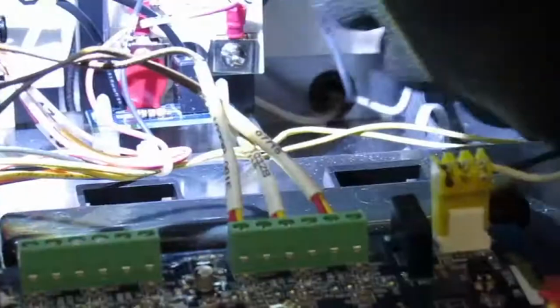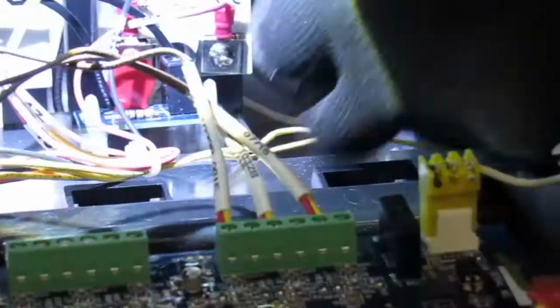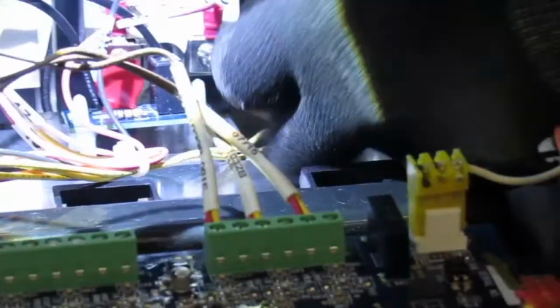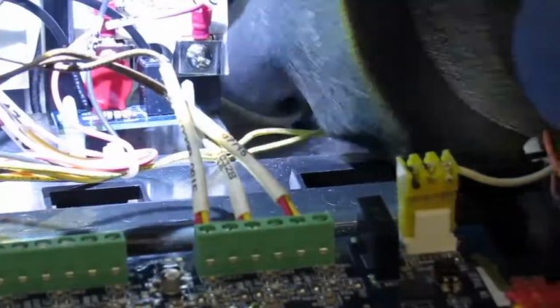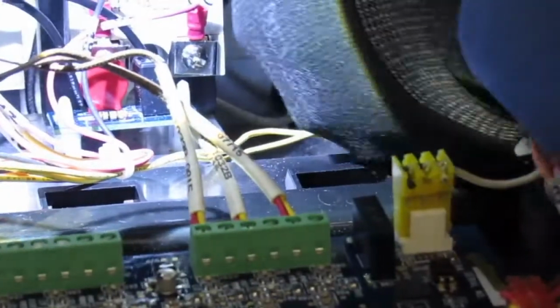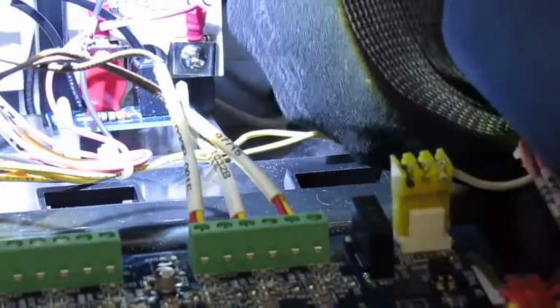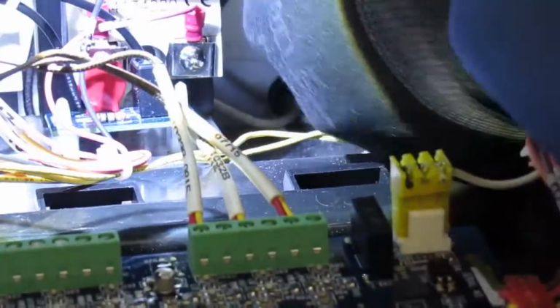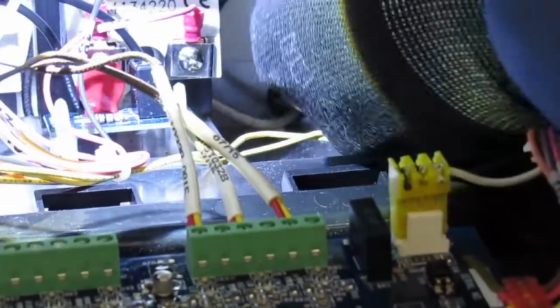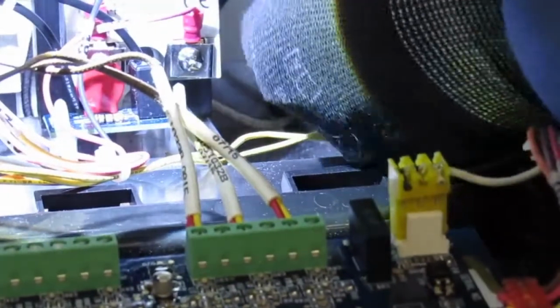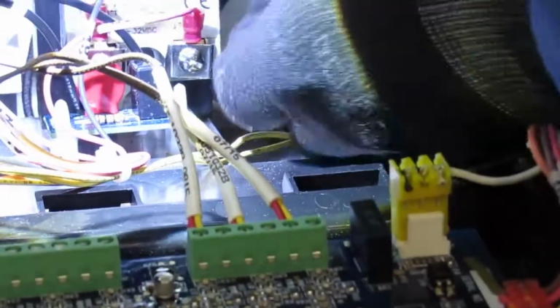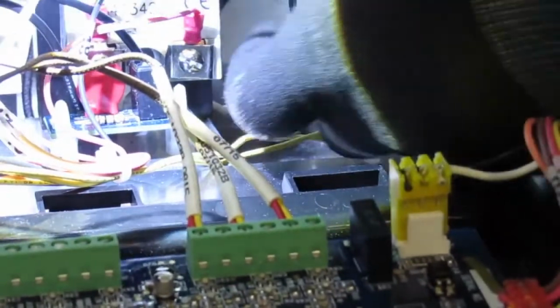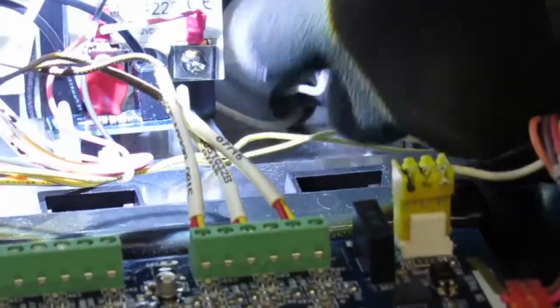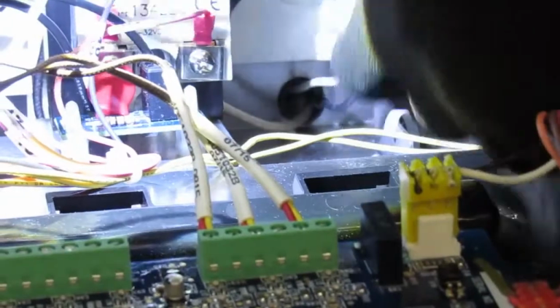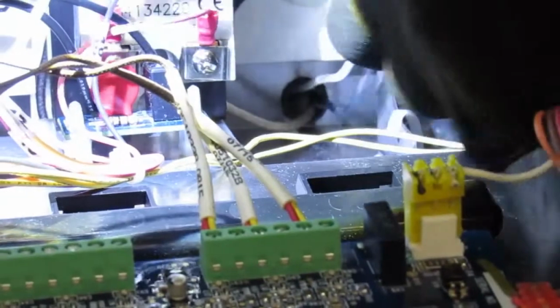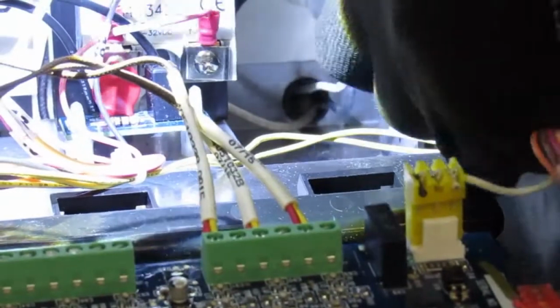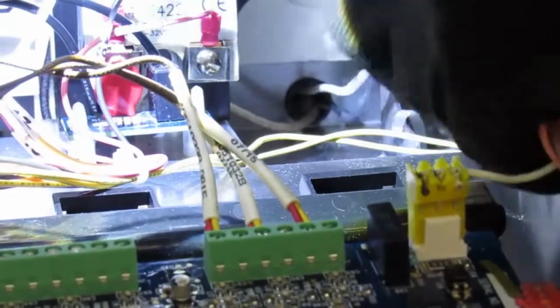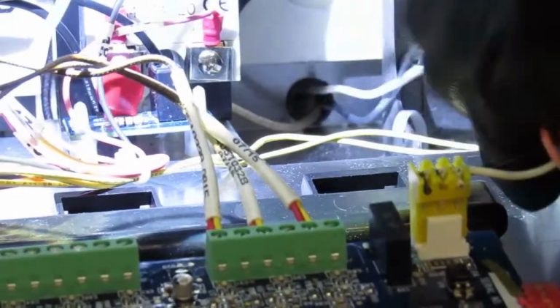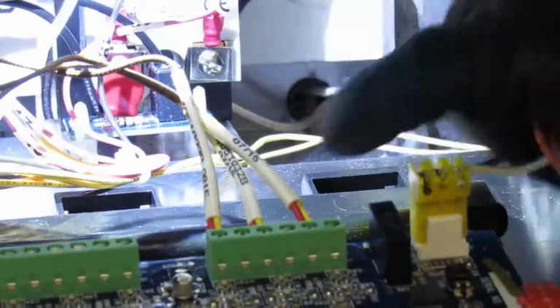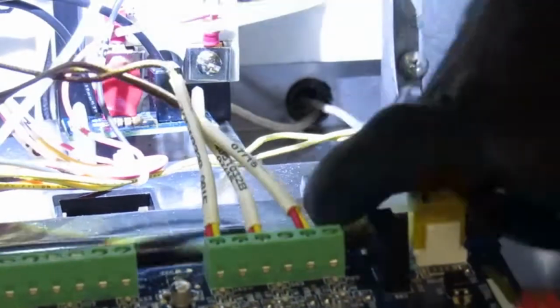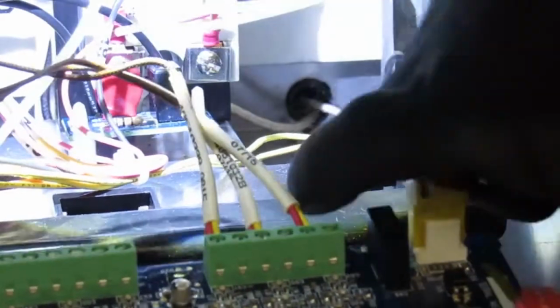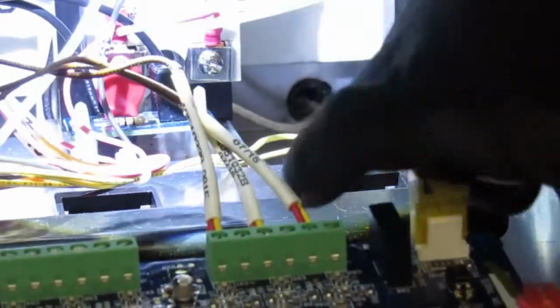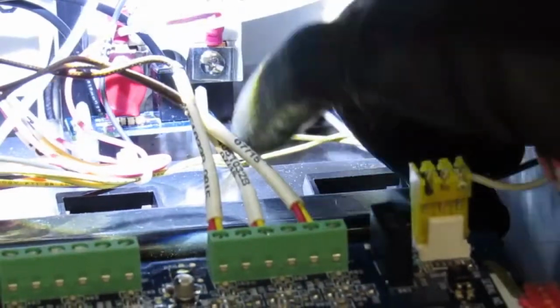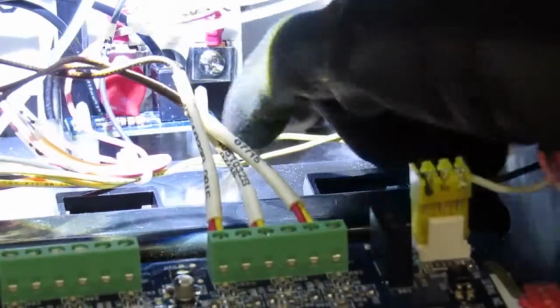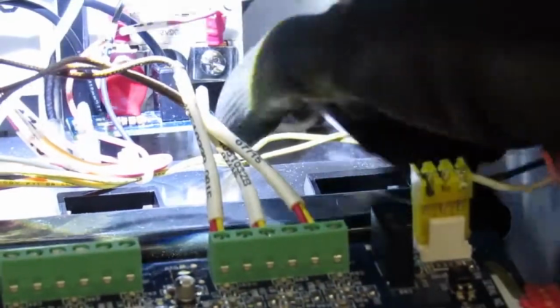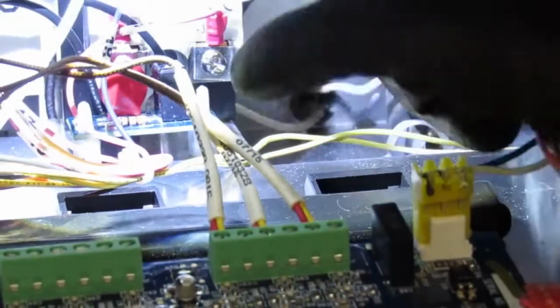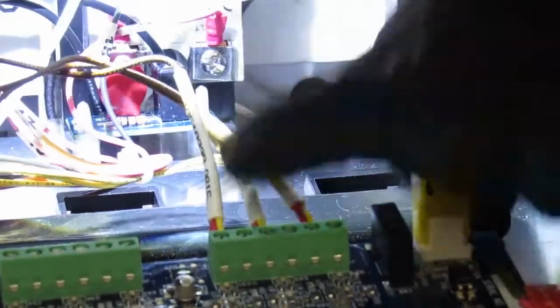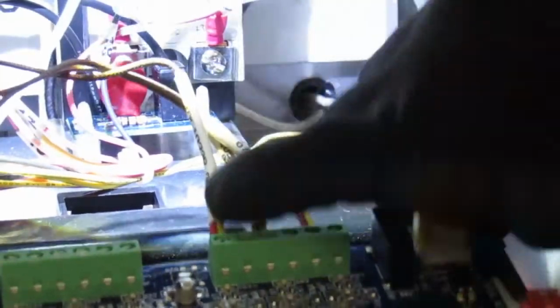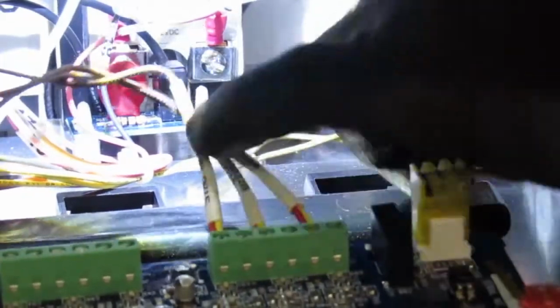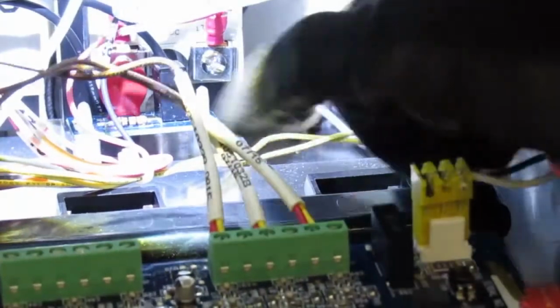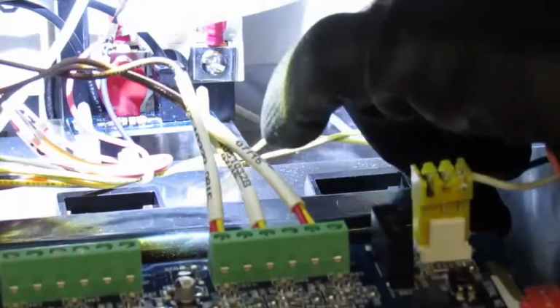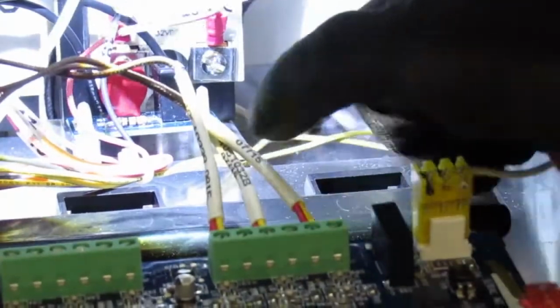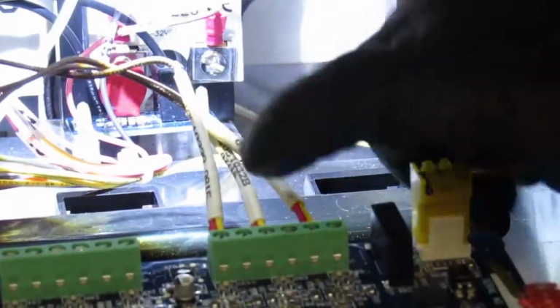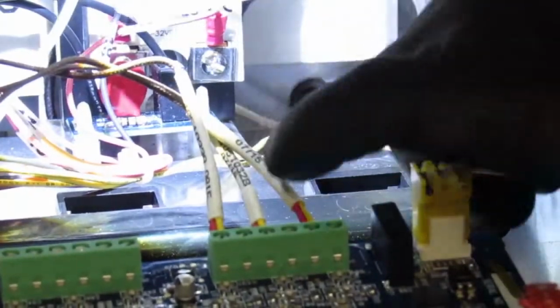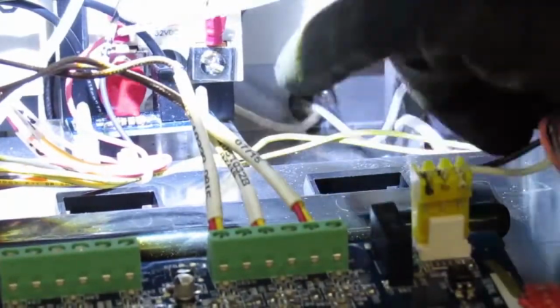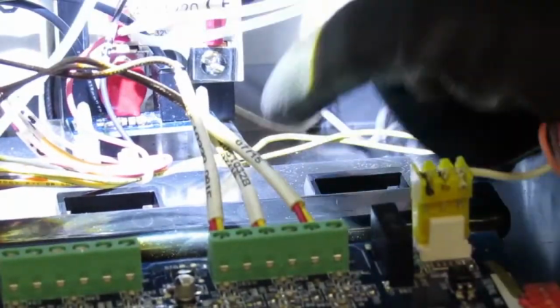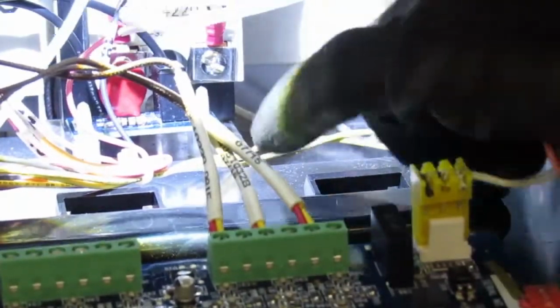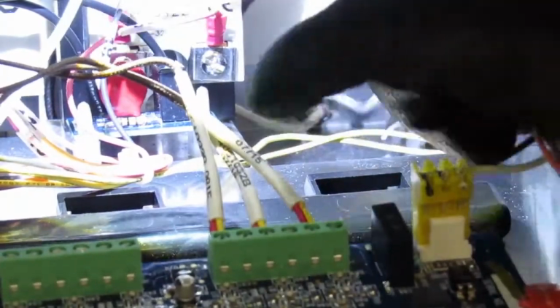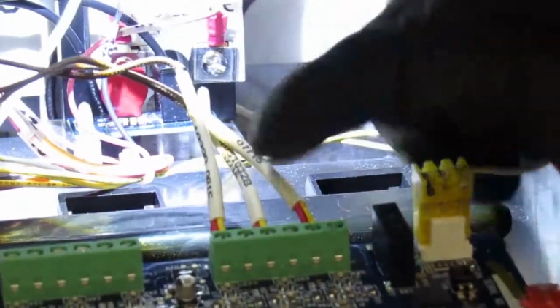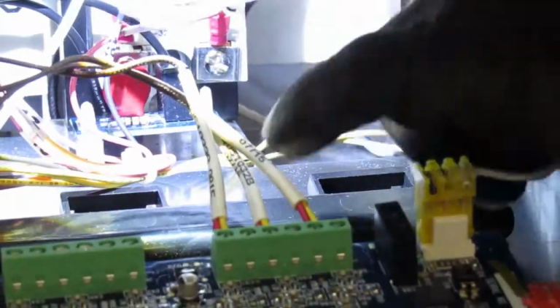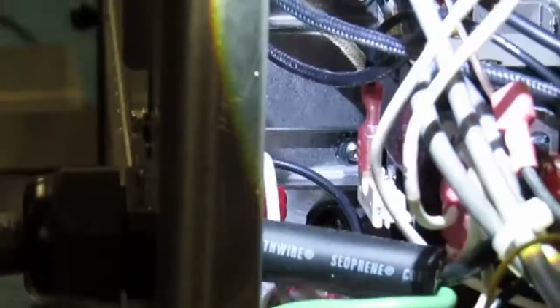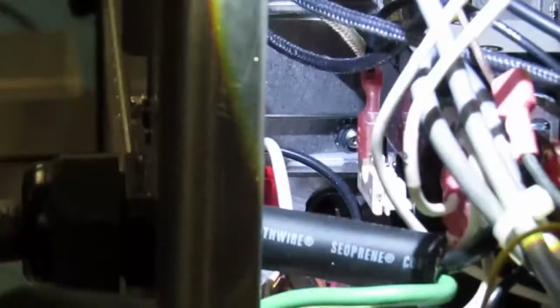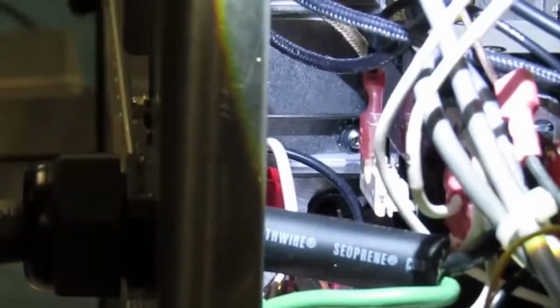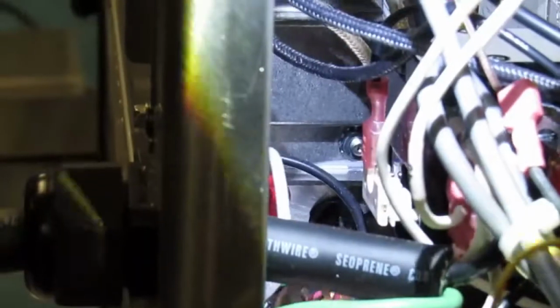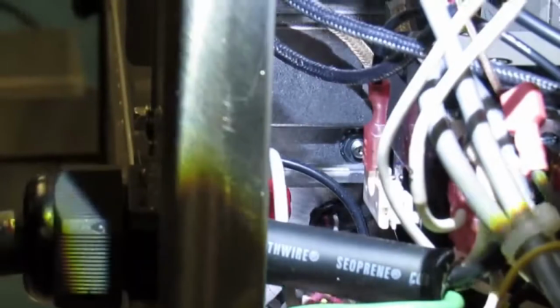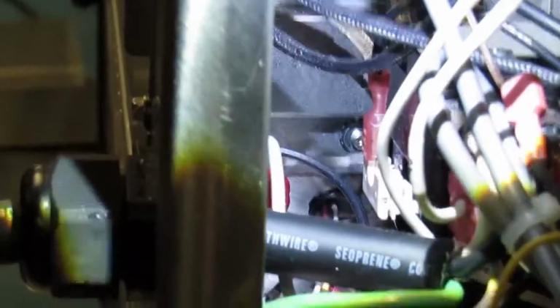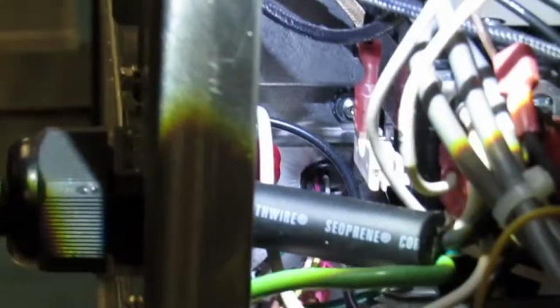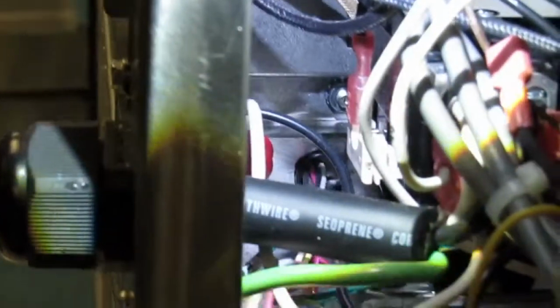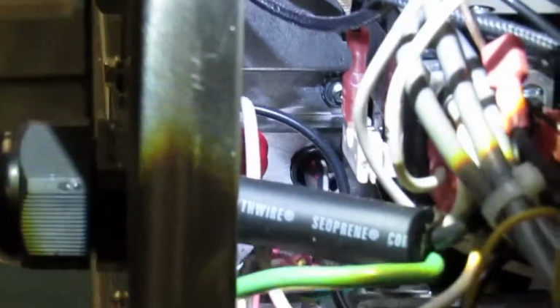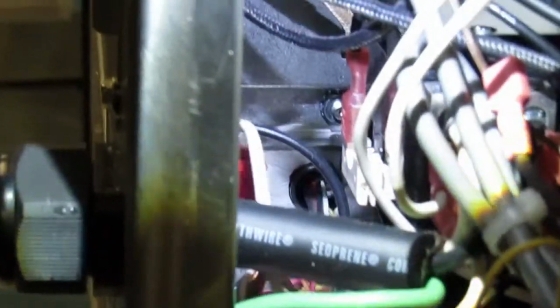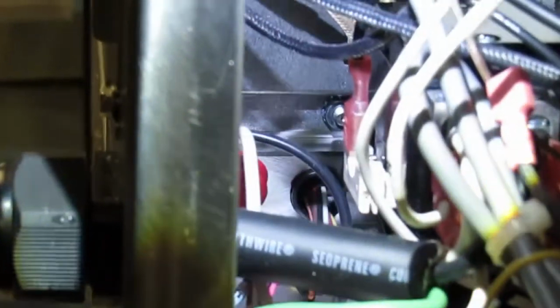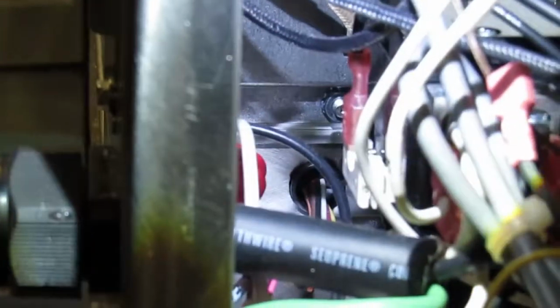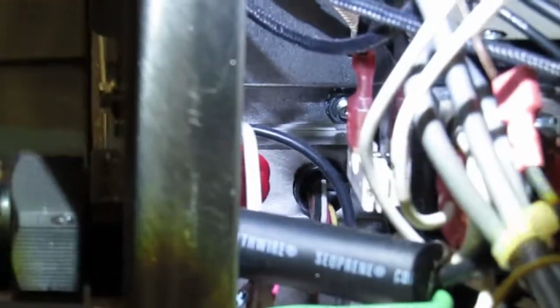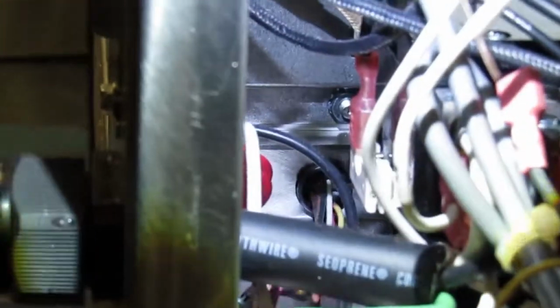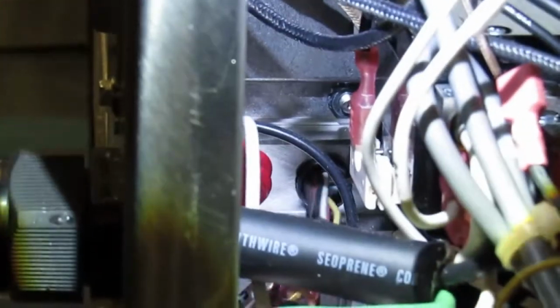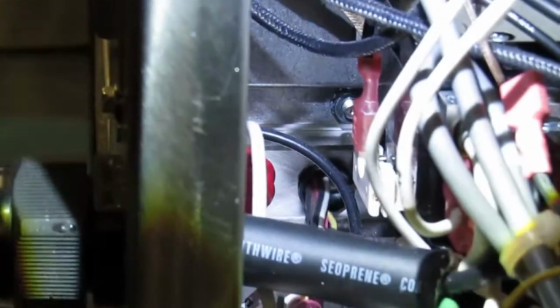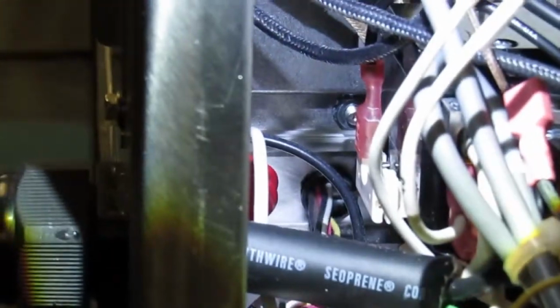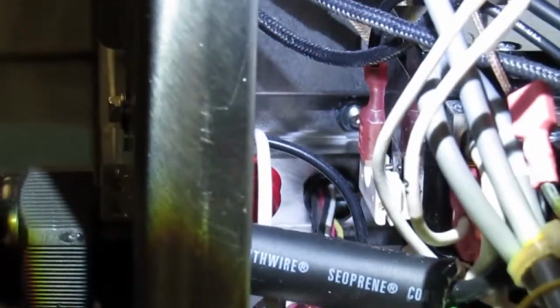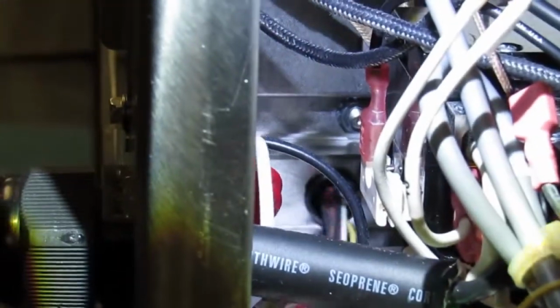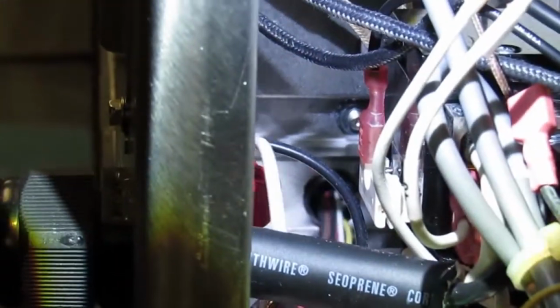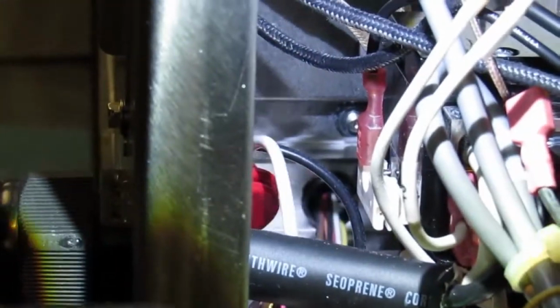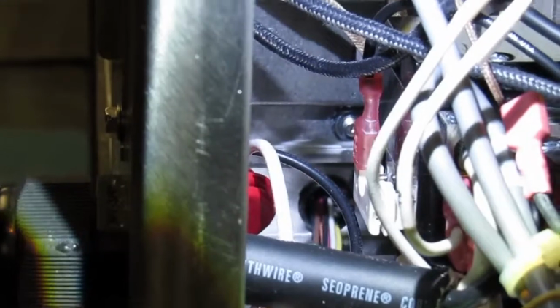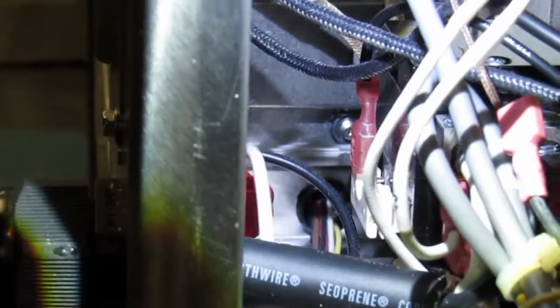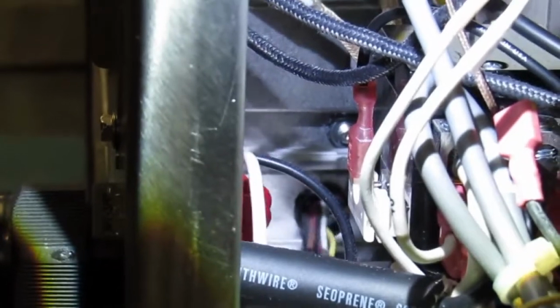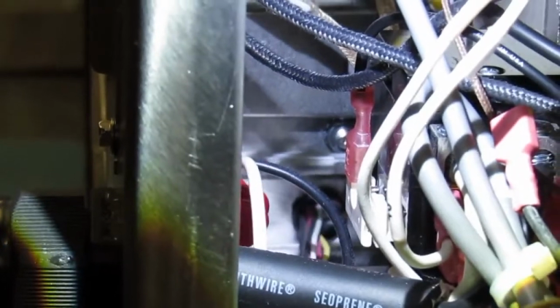Note the raceway at the bottom for the high voltage wires and the raceway for the low voltage wires.